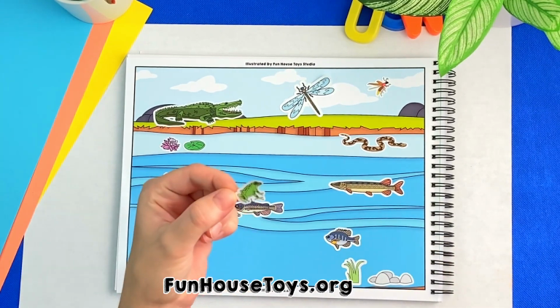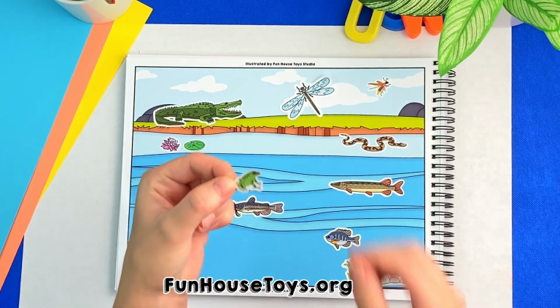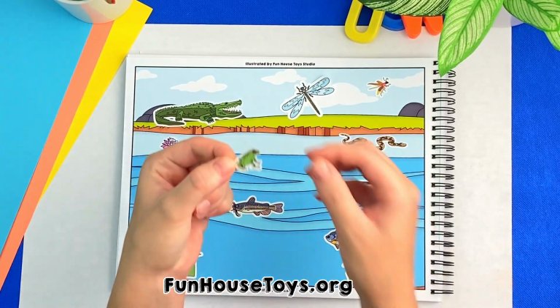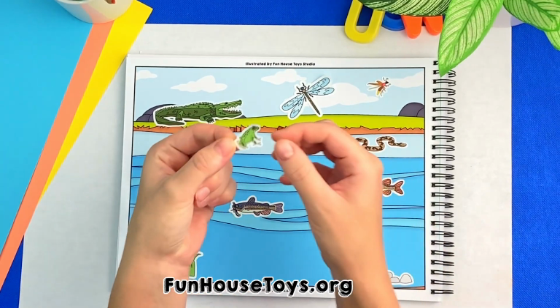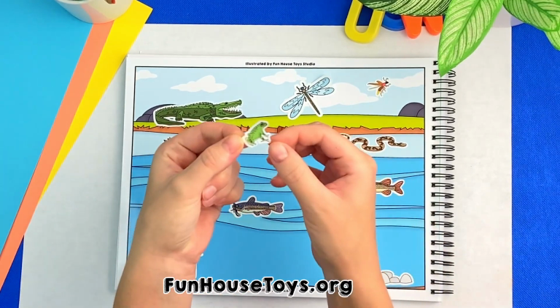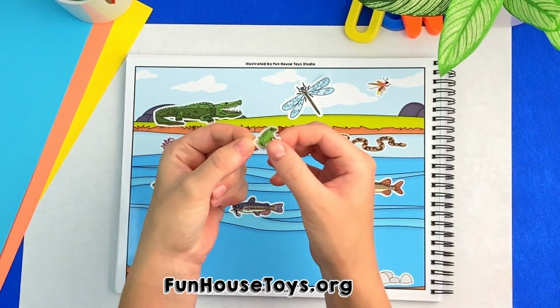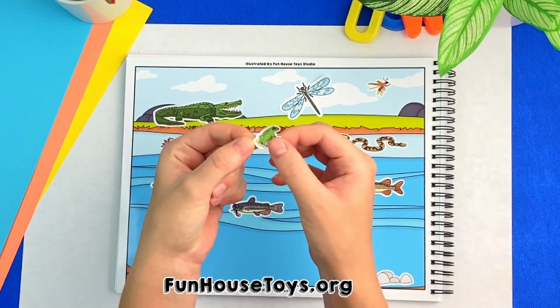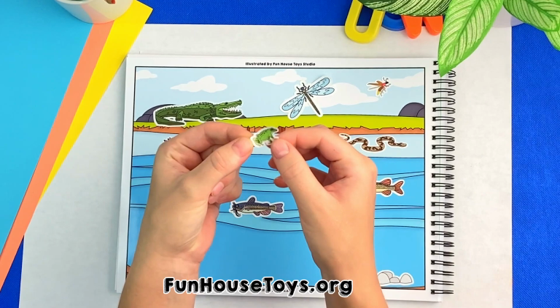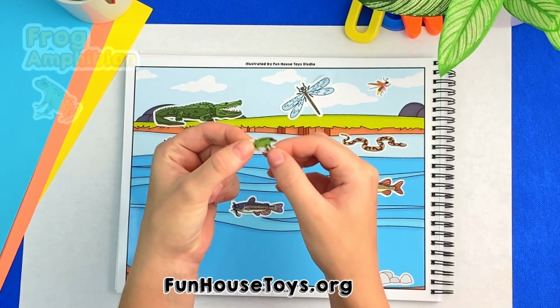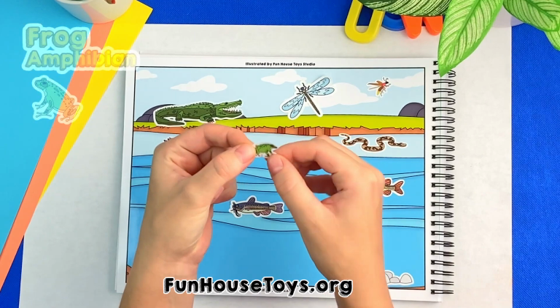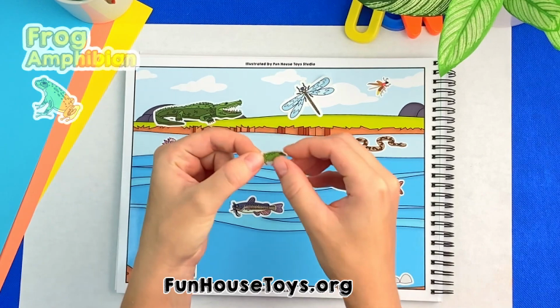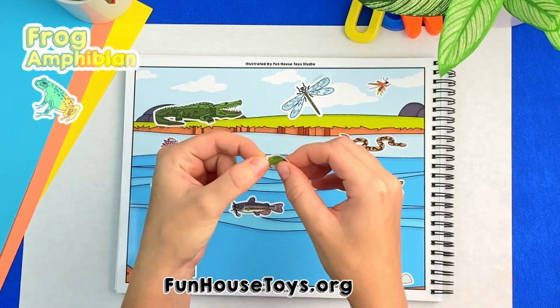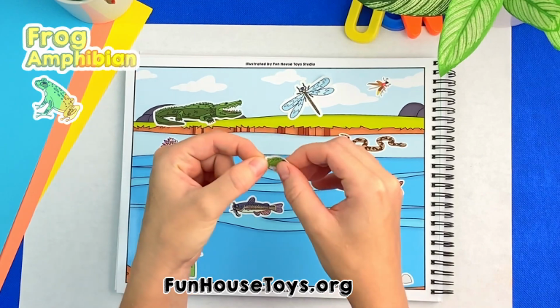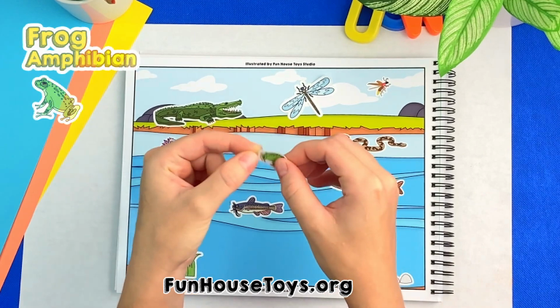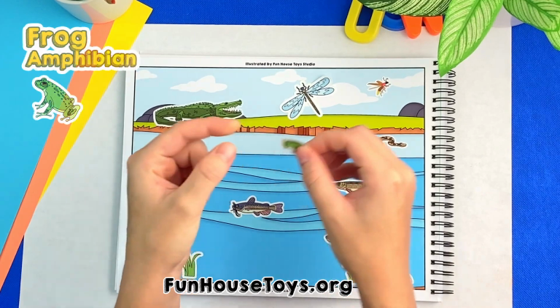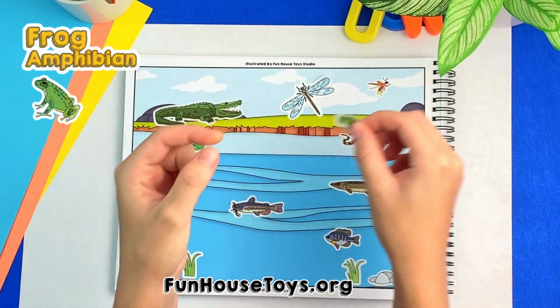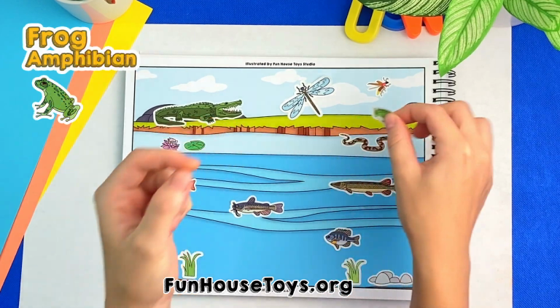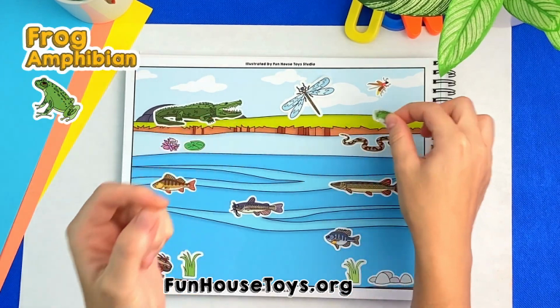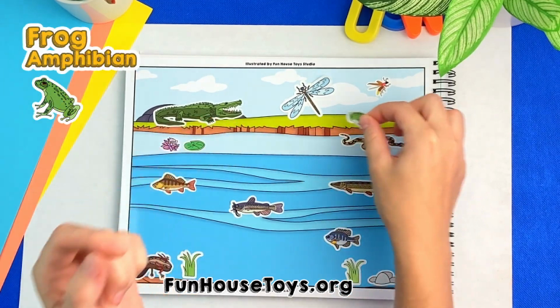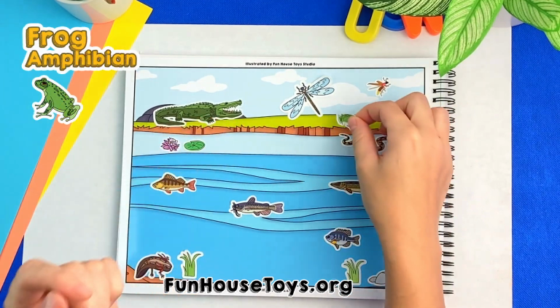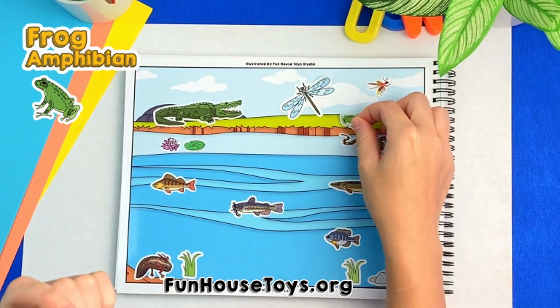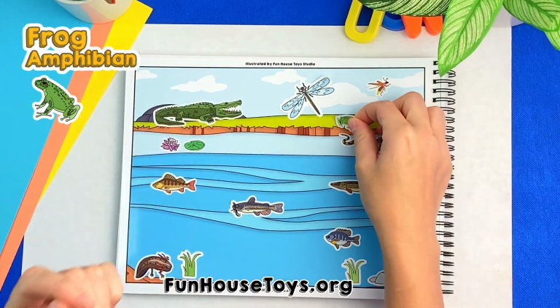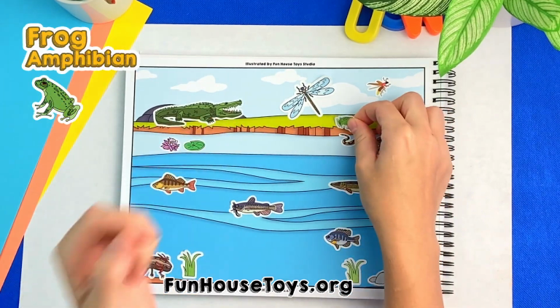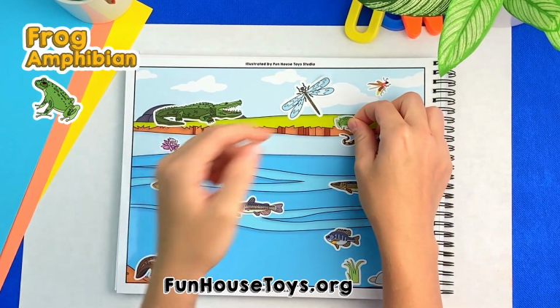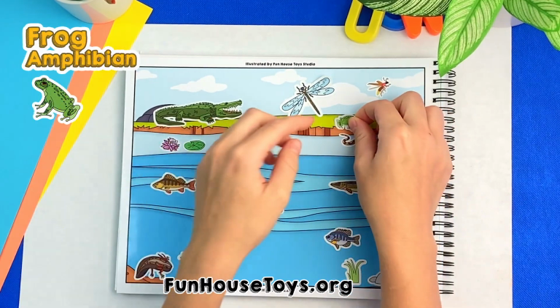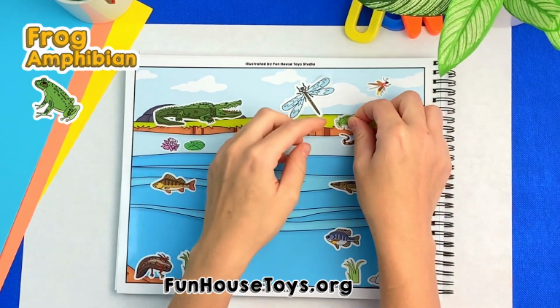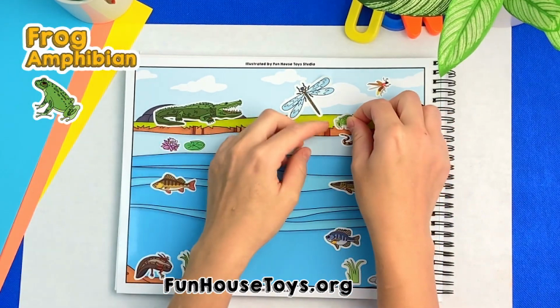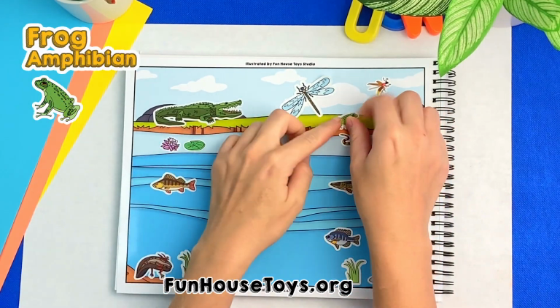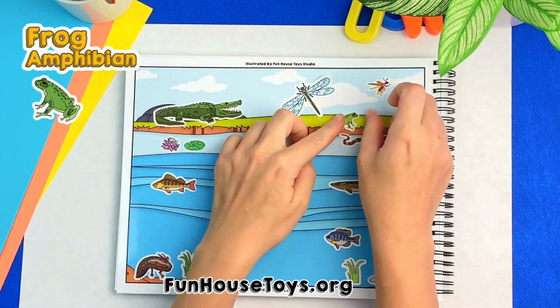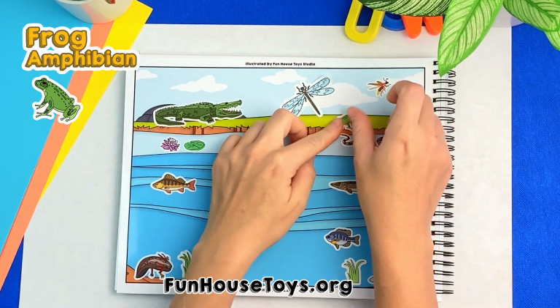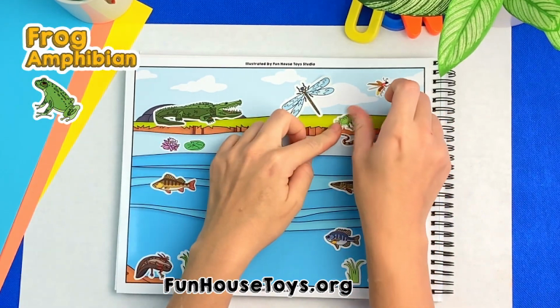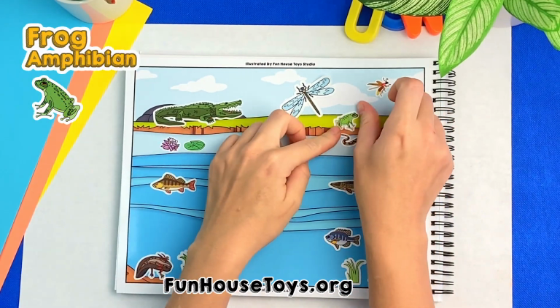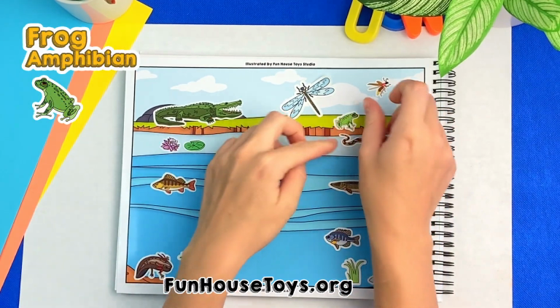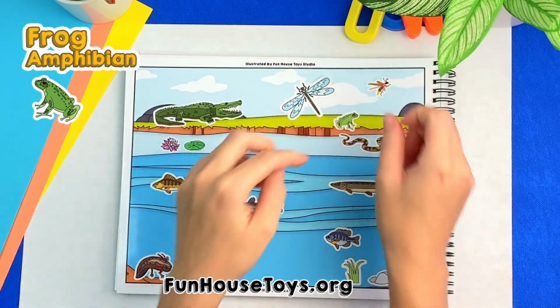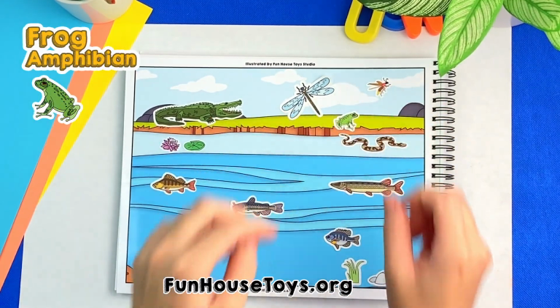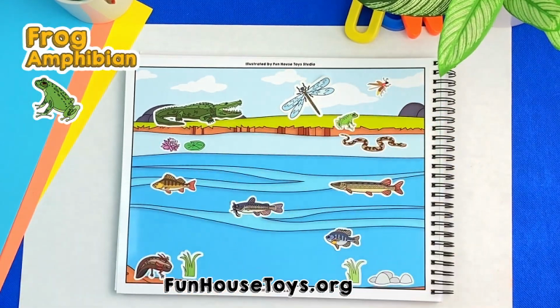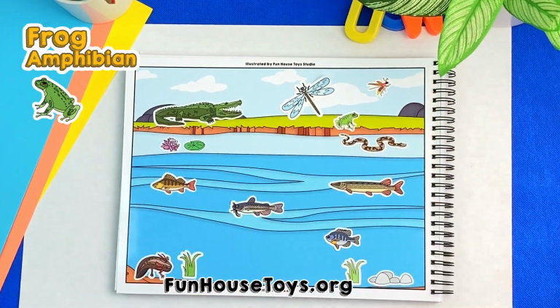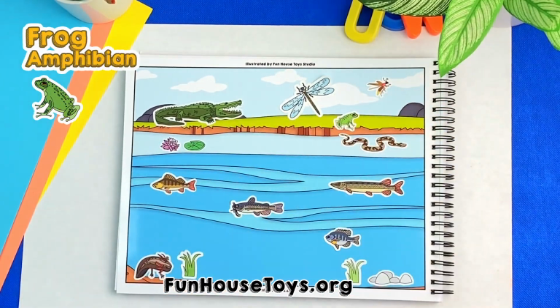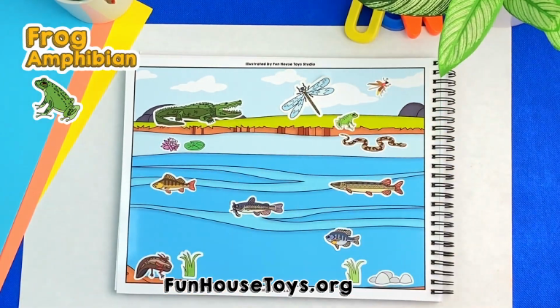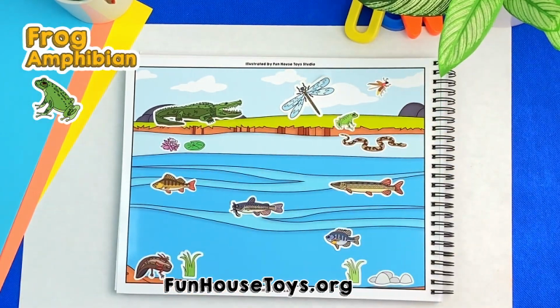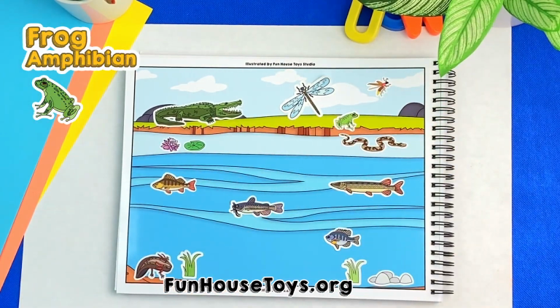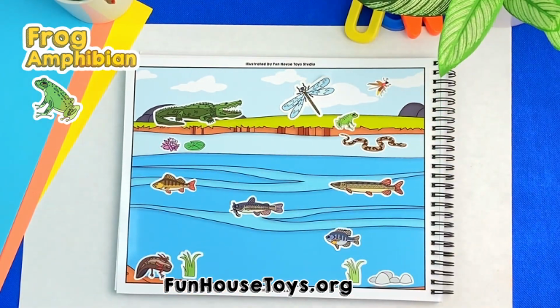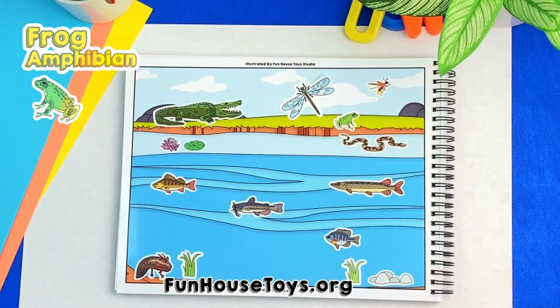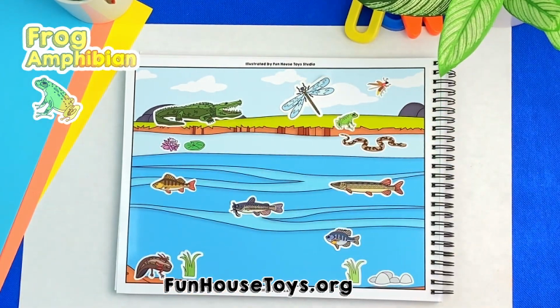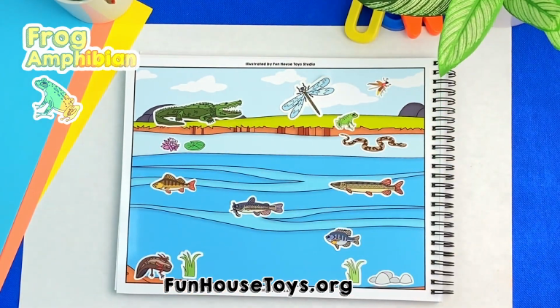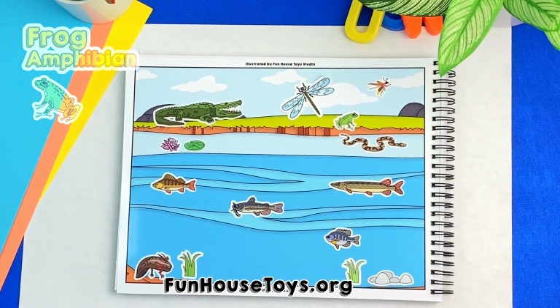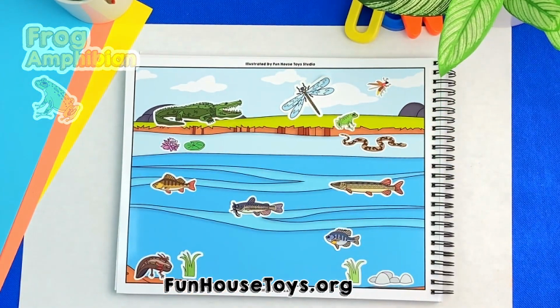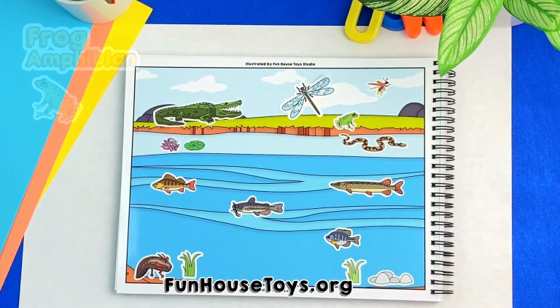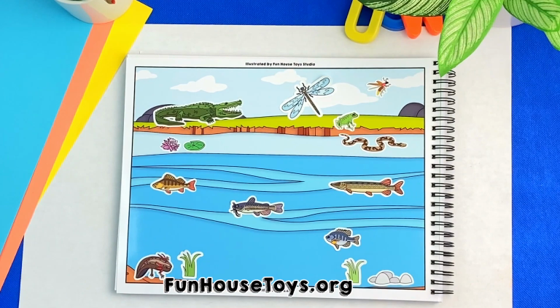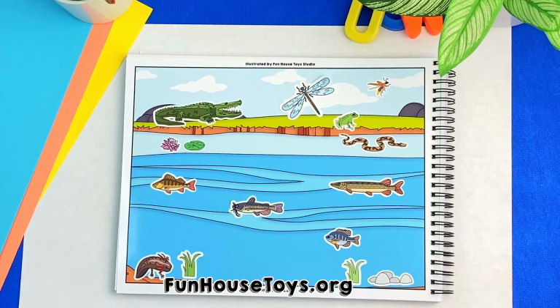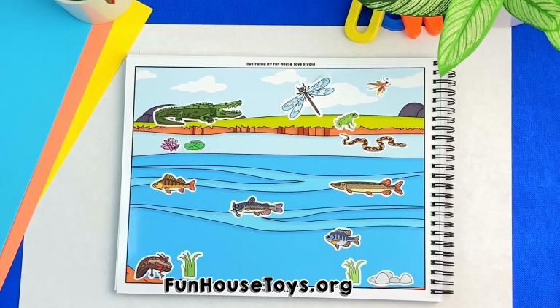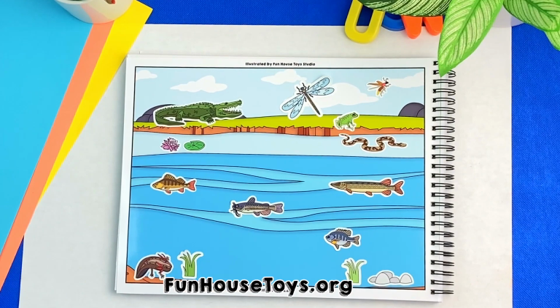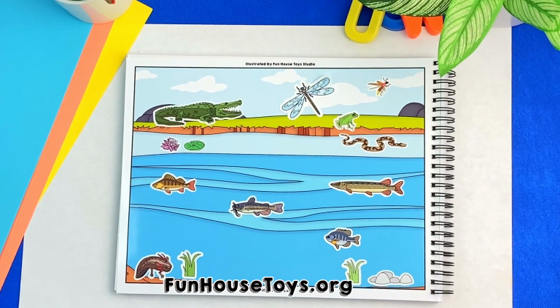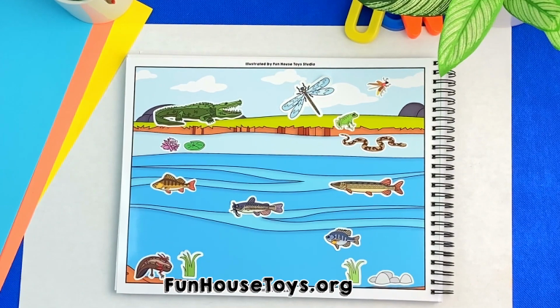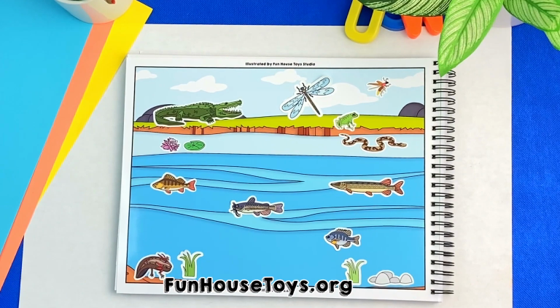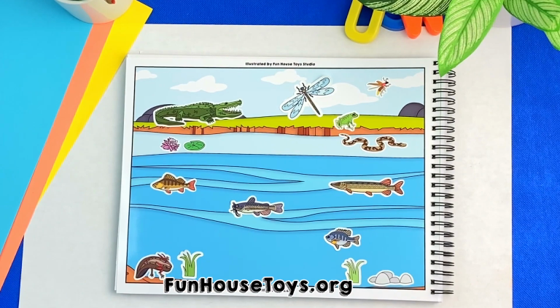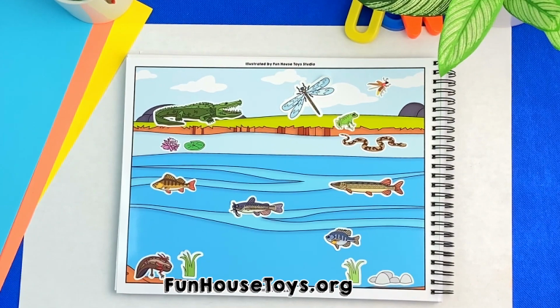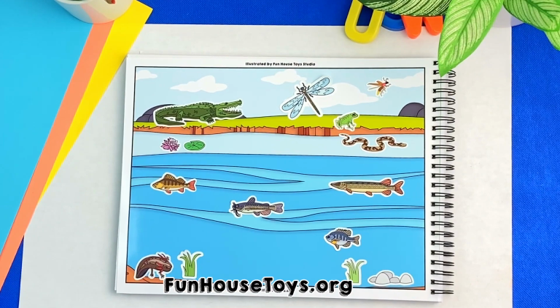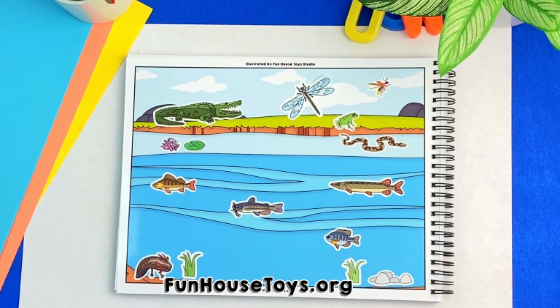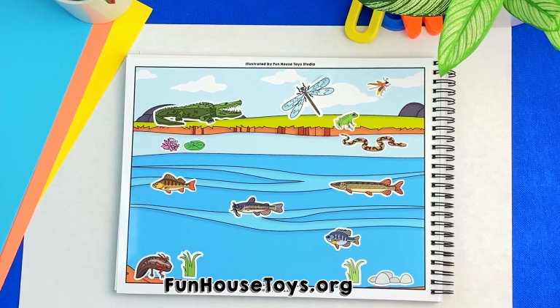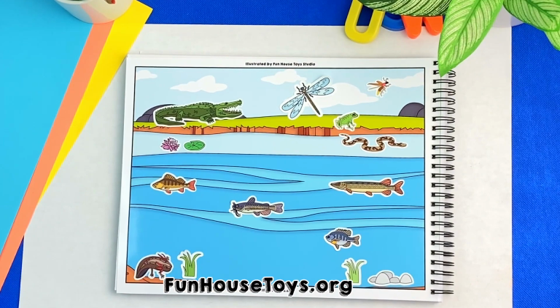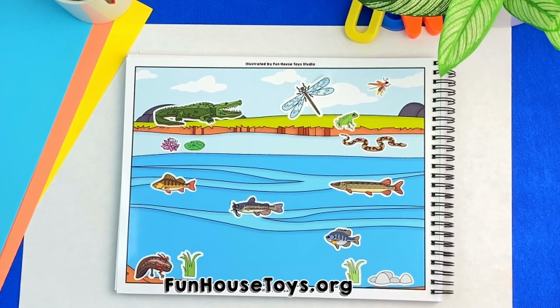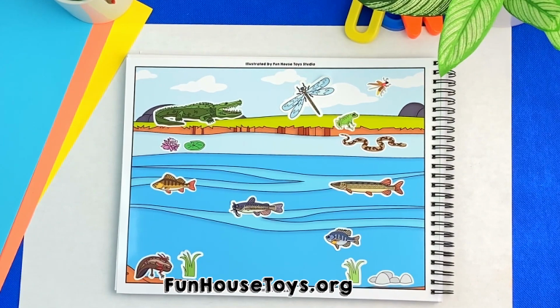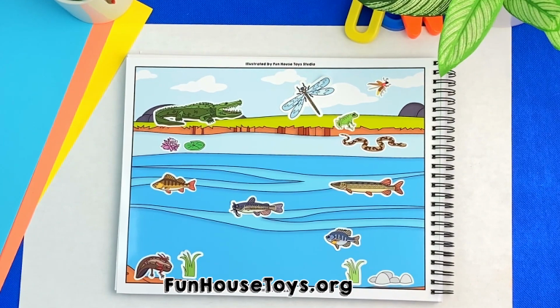Right there, it's a frog. Yes, frogs lay eggs in water, so they stay moist and don't dry out.